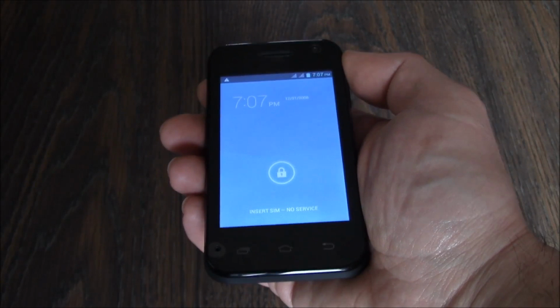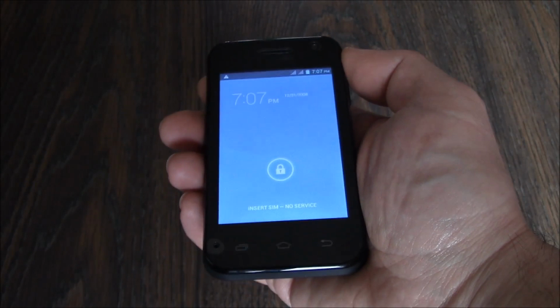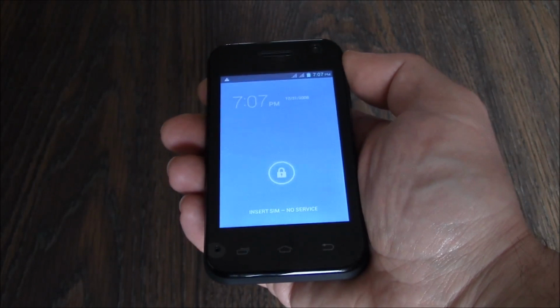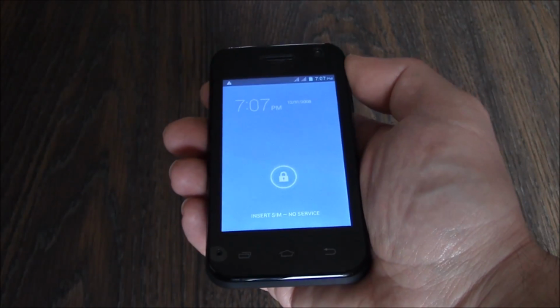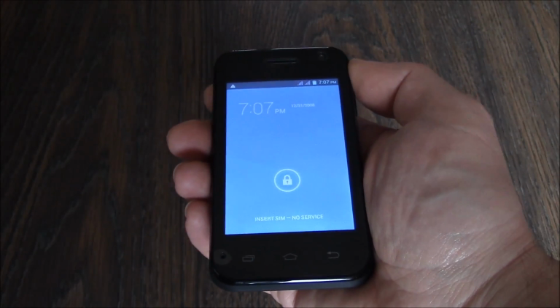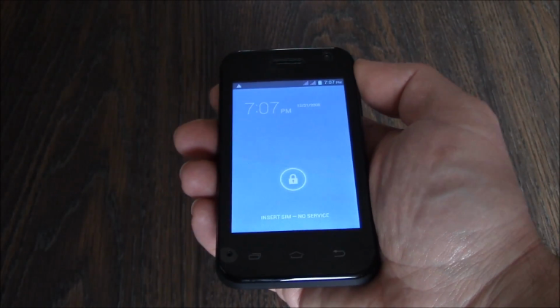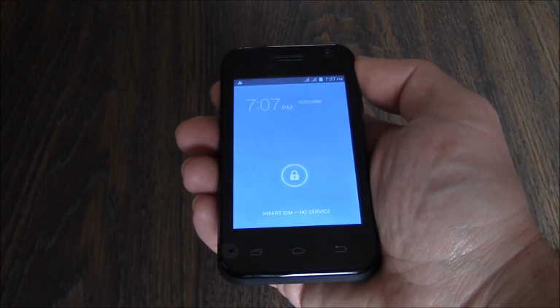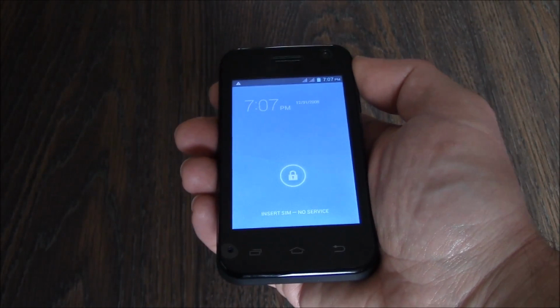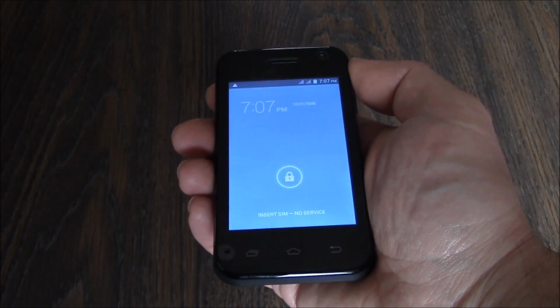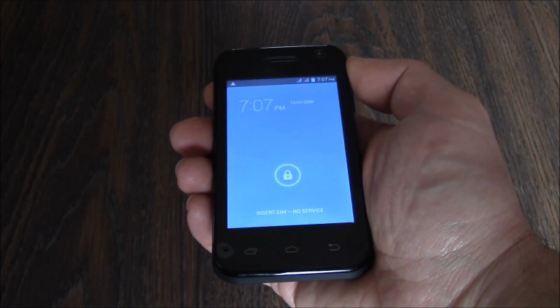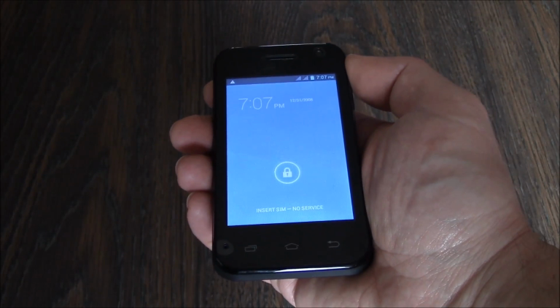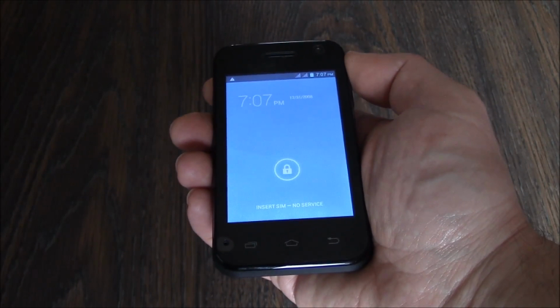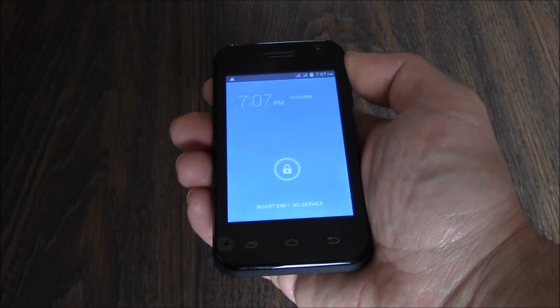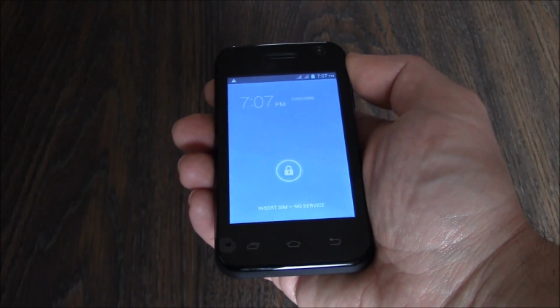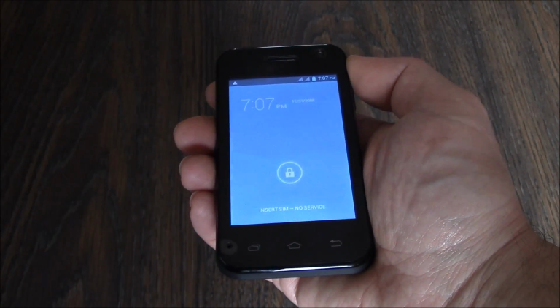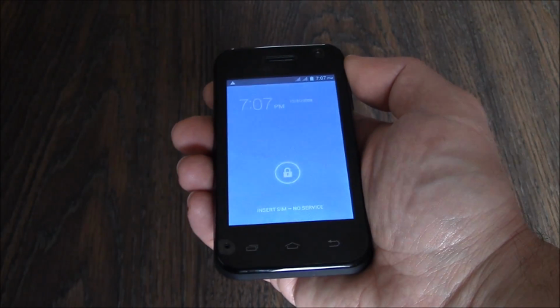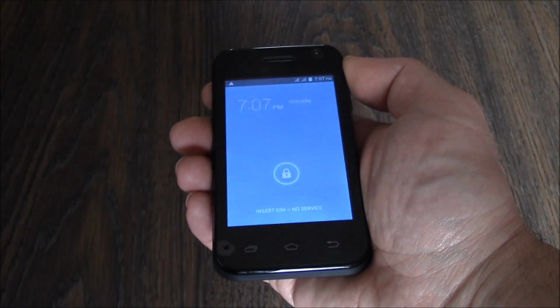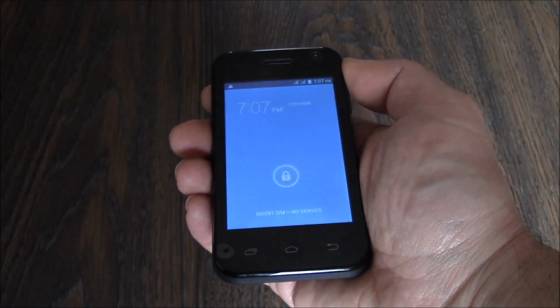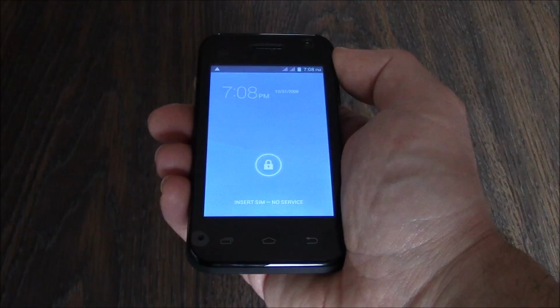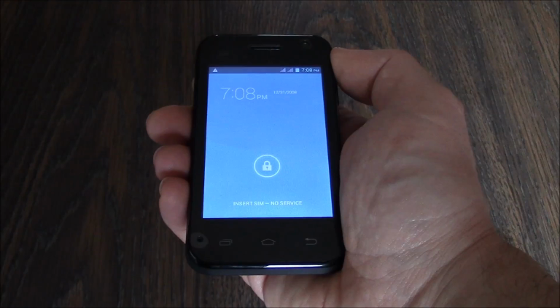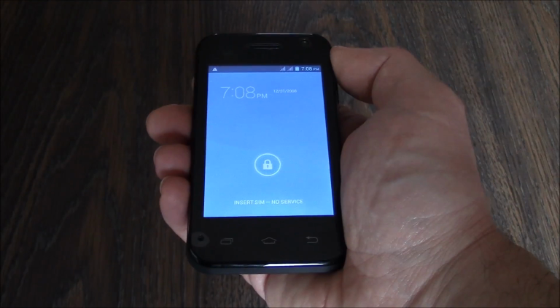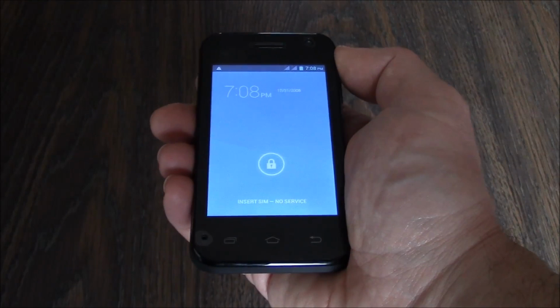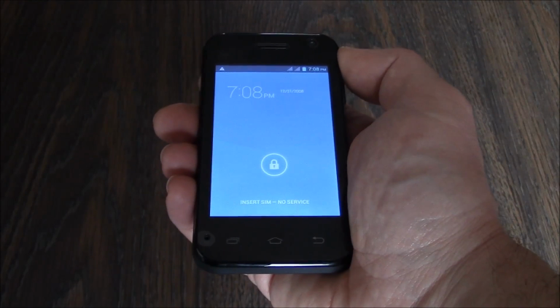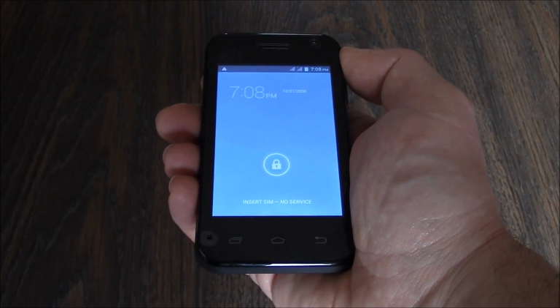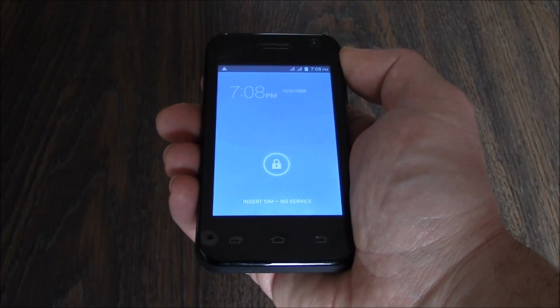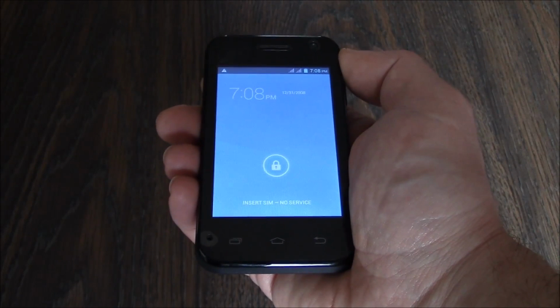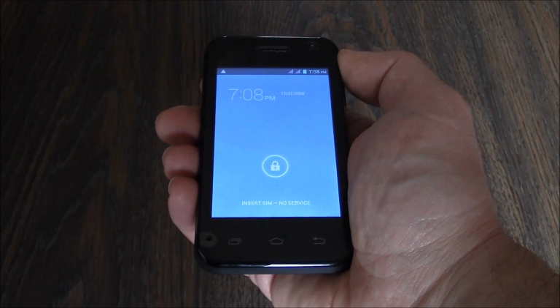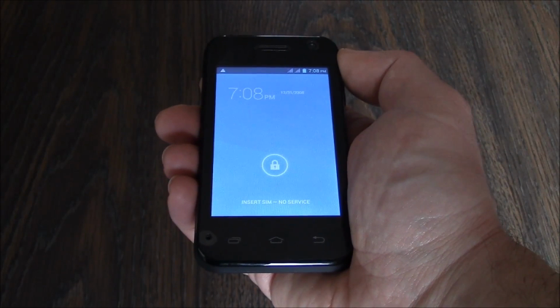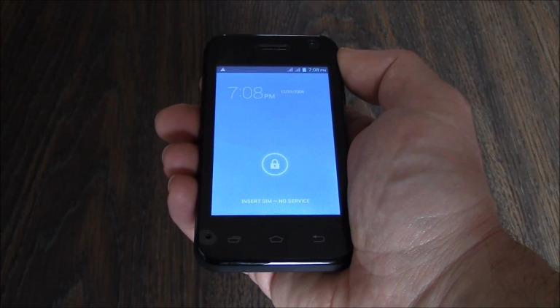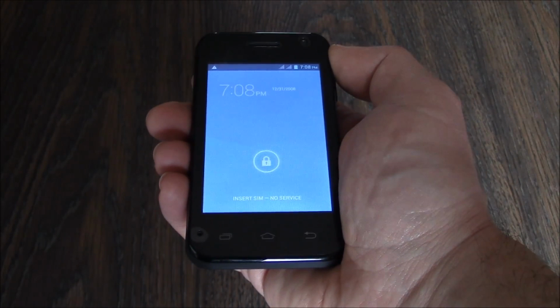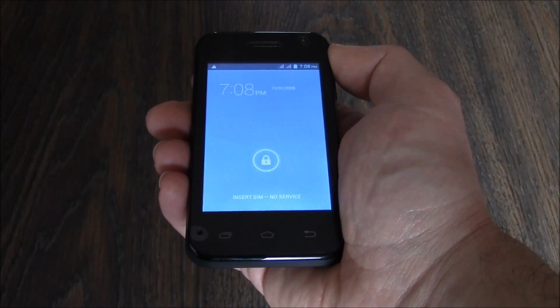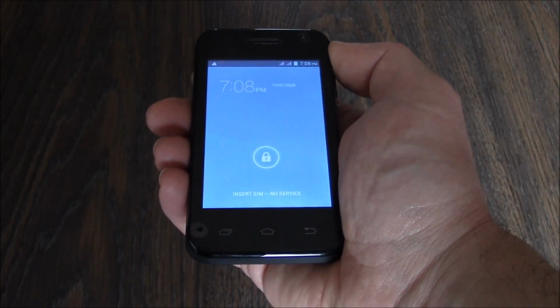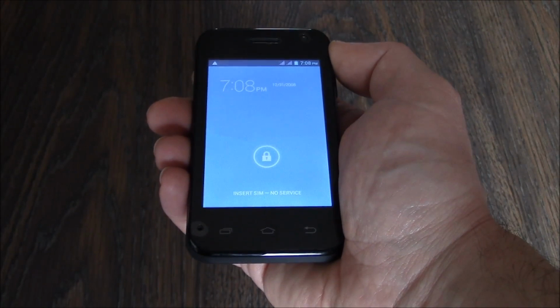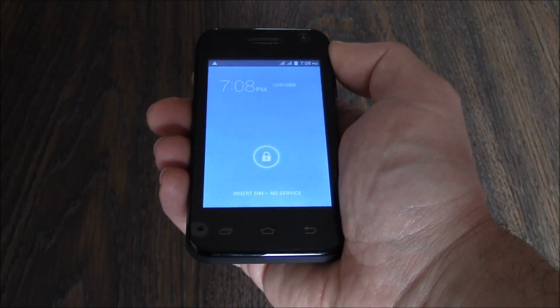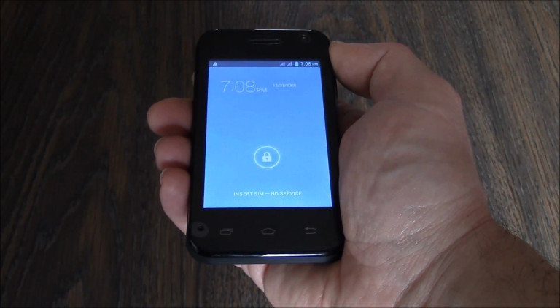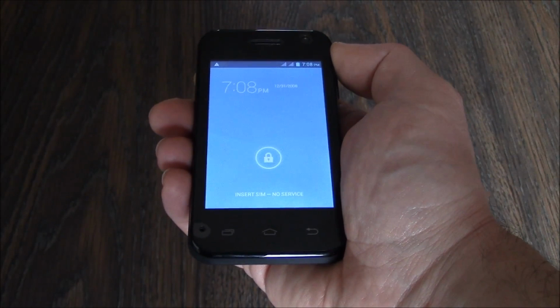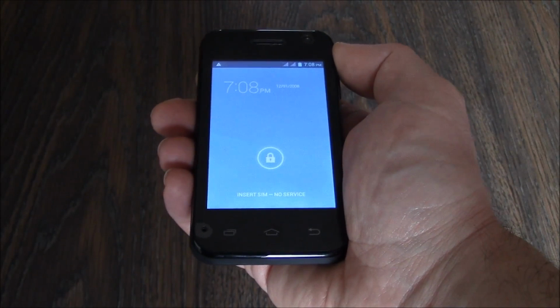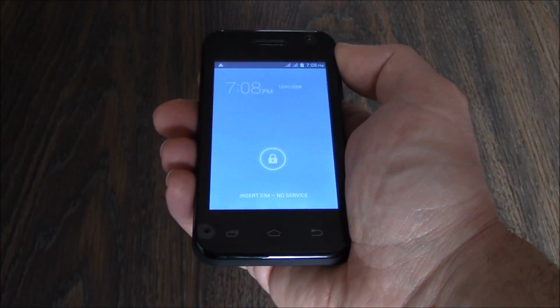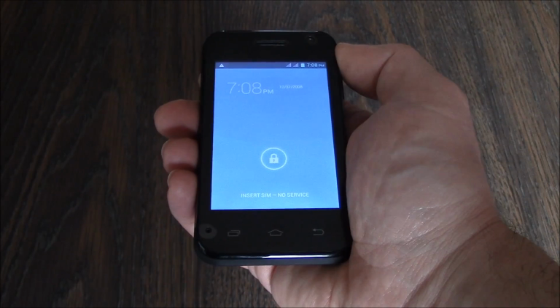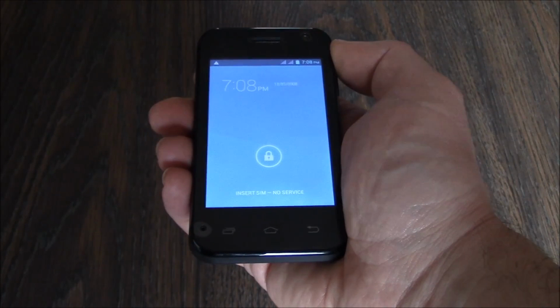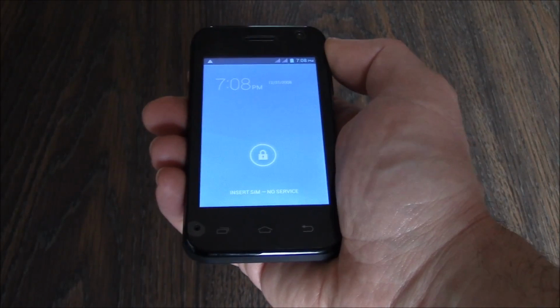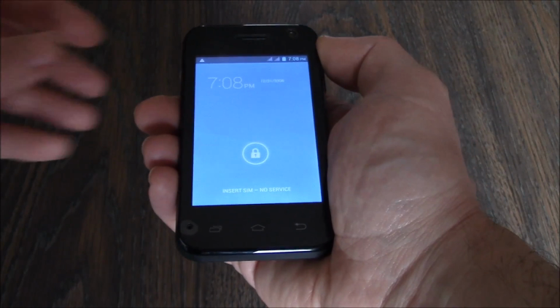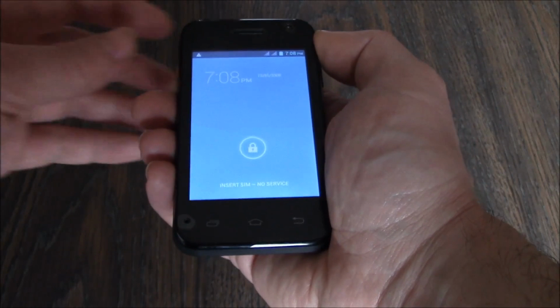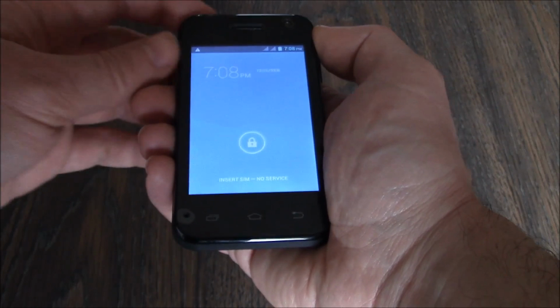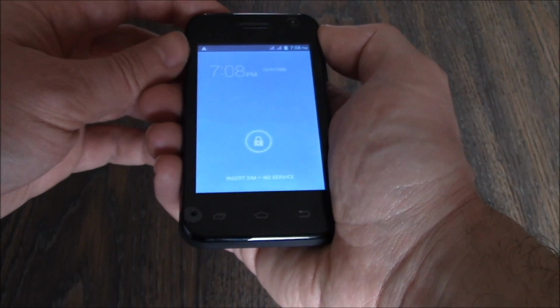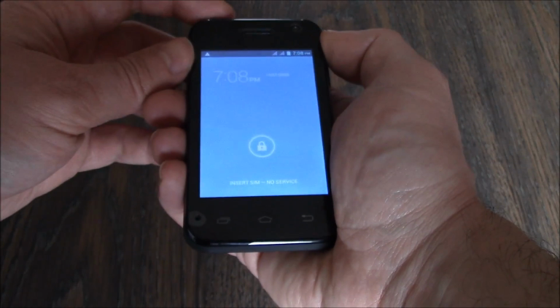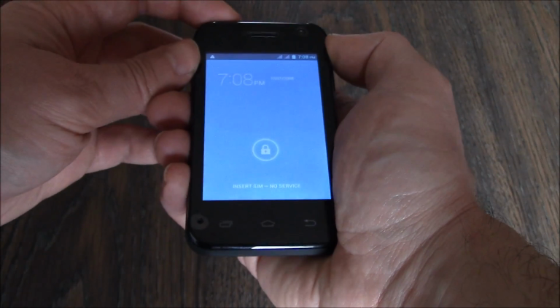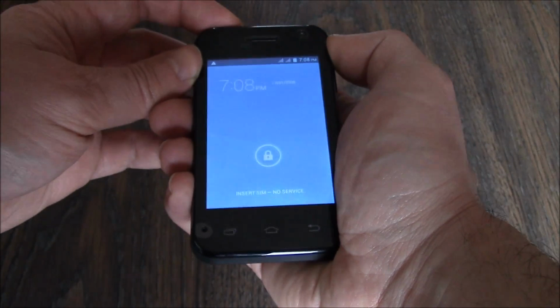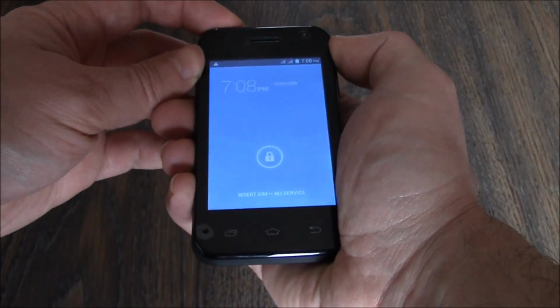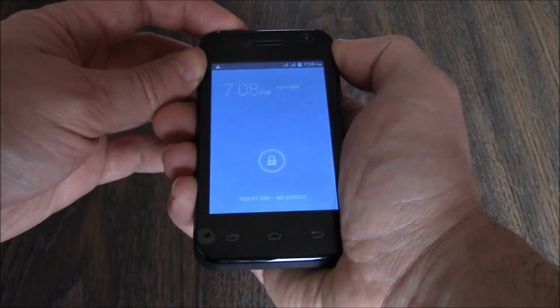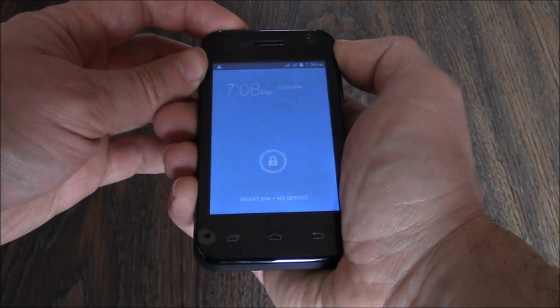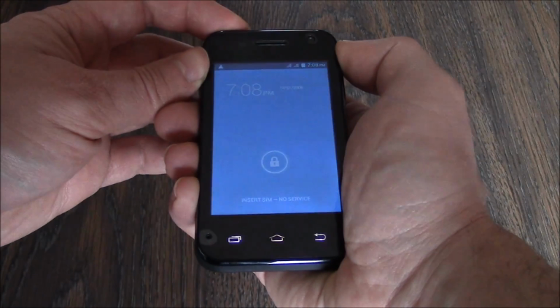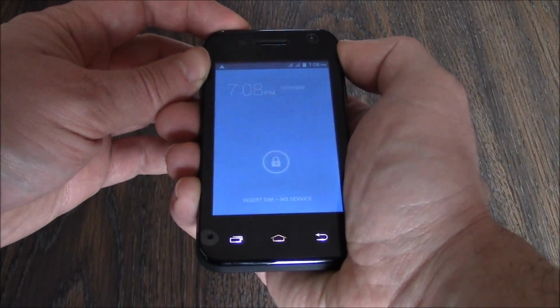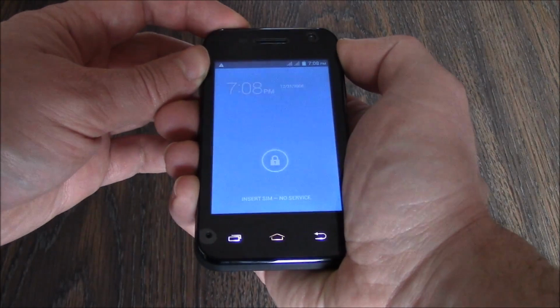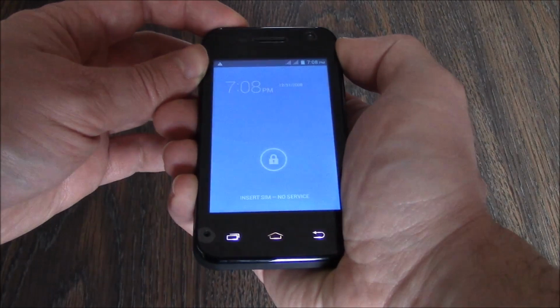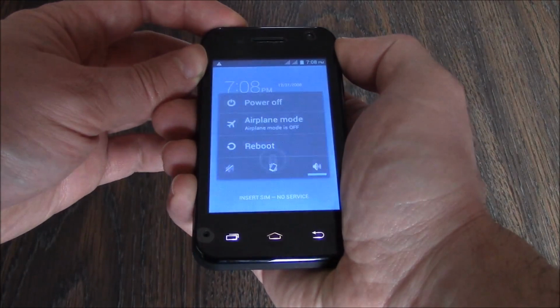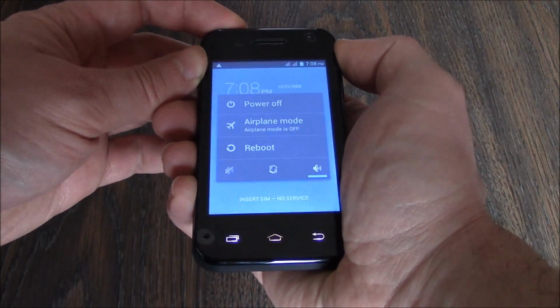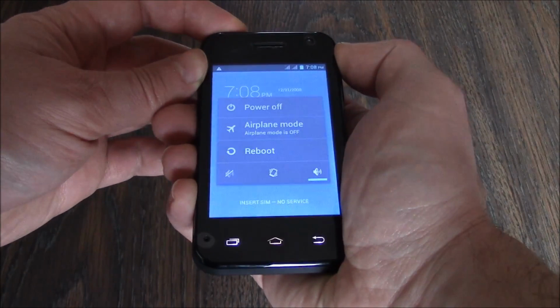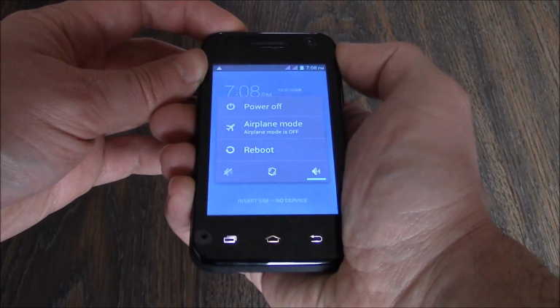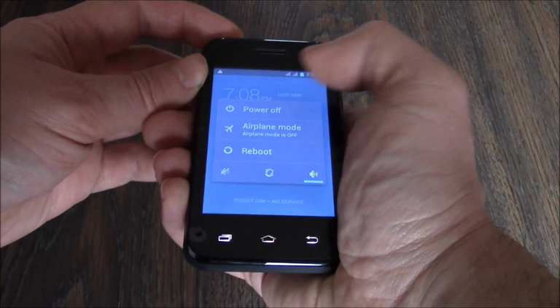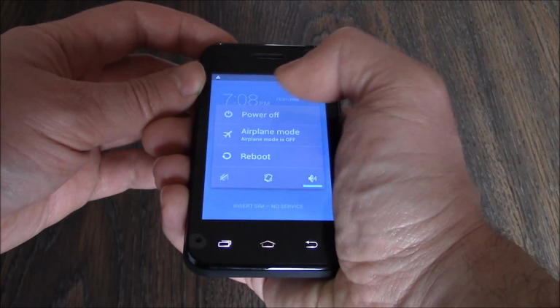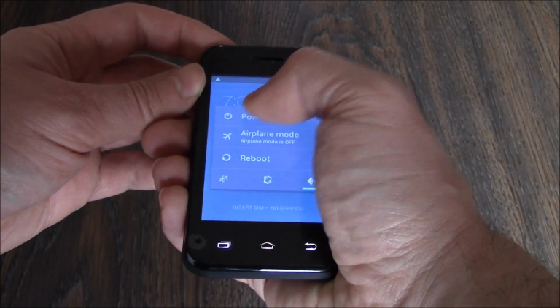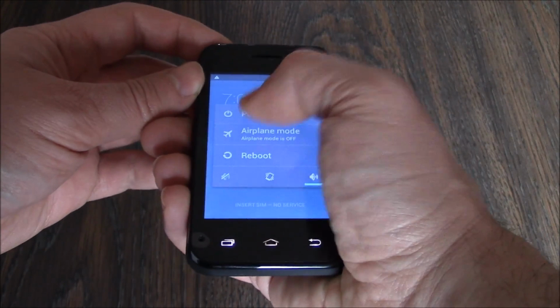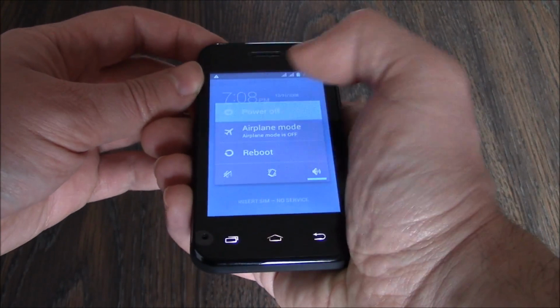The first thing you need to do is to fully power the phone off. To fully power the phone off, press and hold down the power button. Power off.